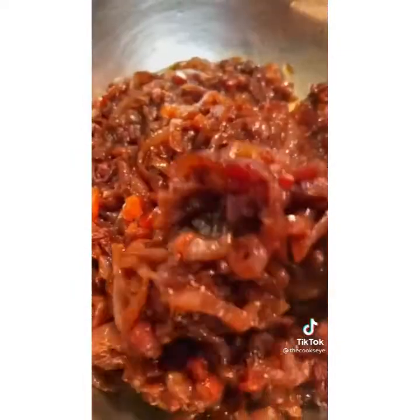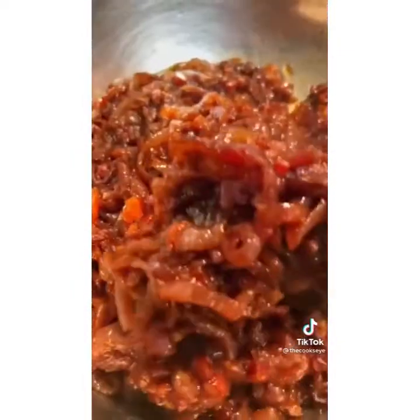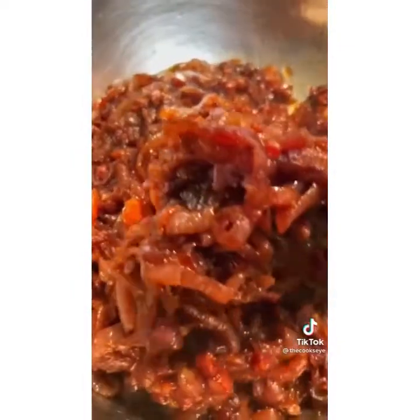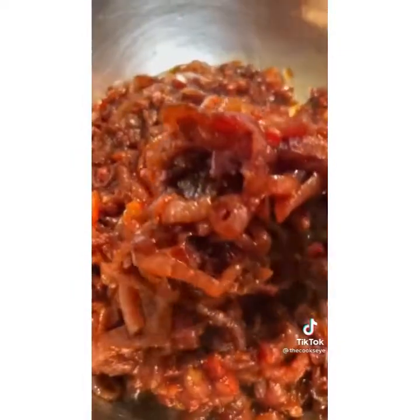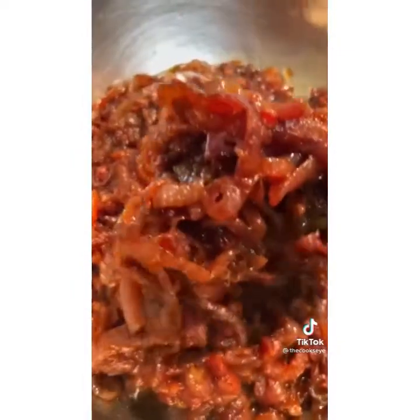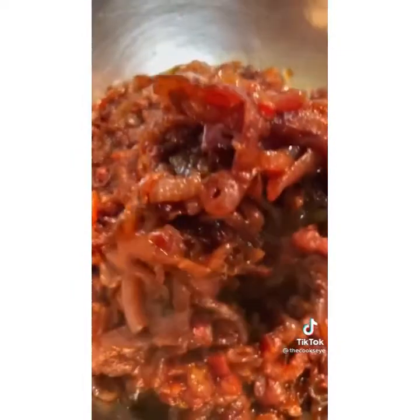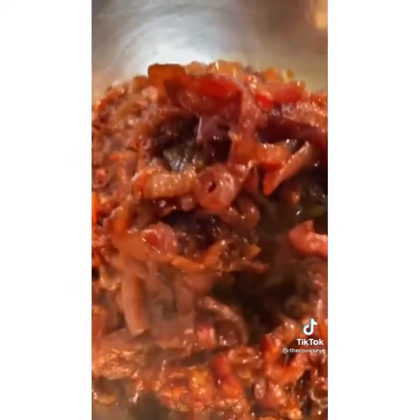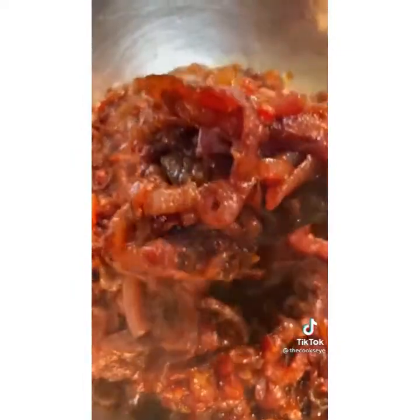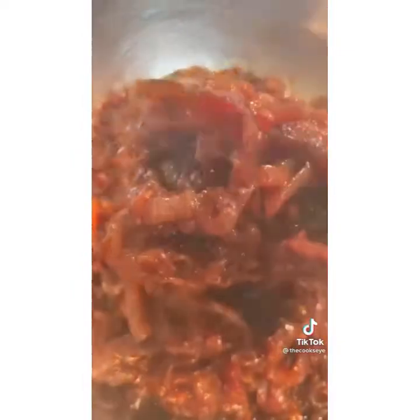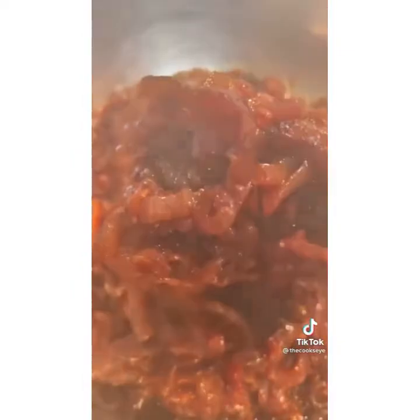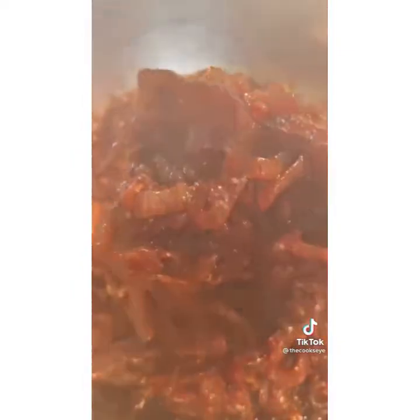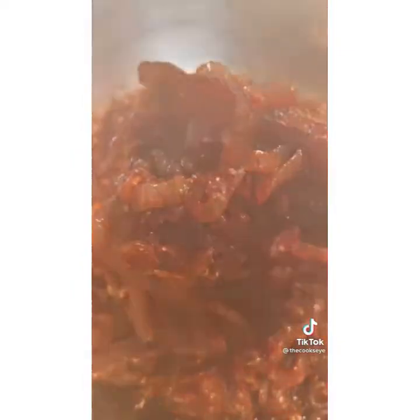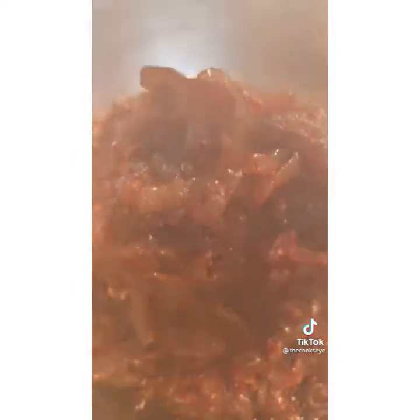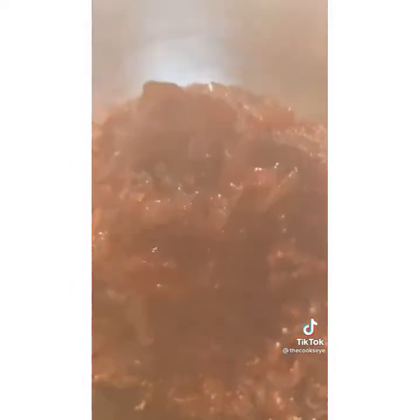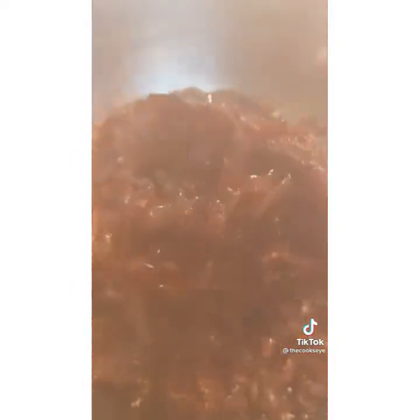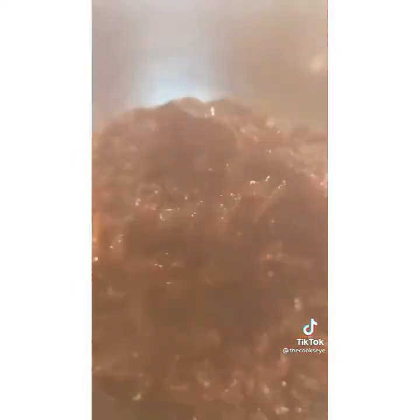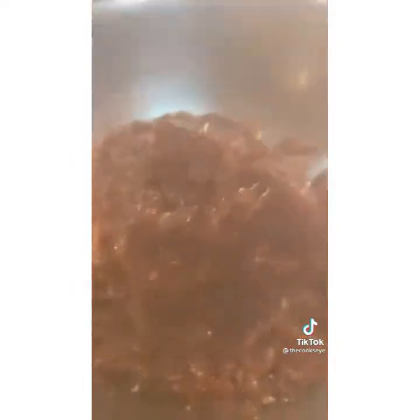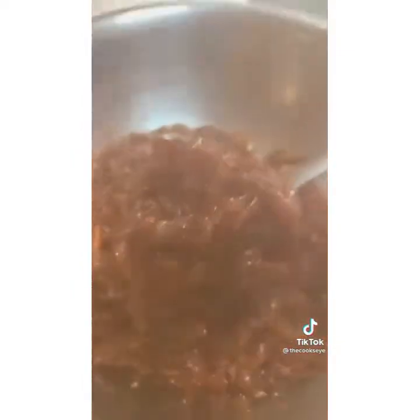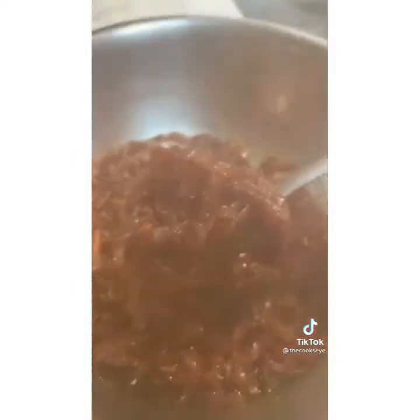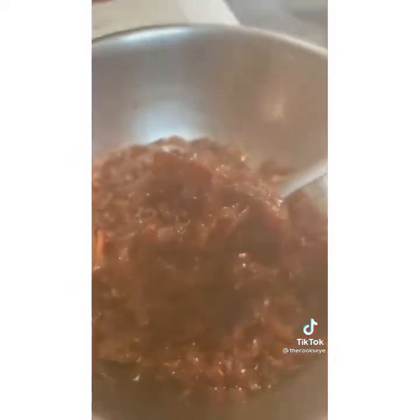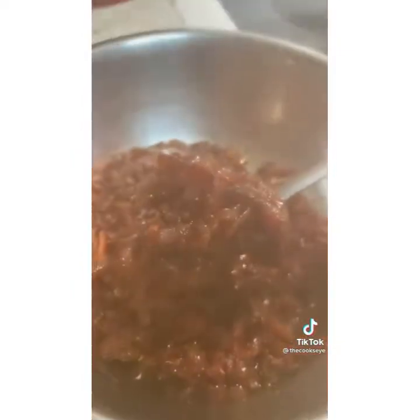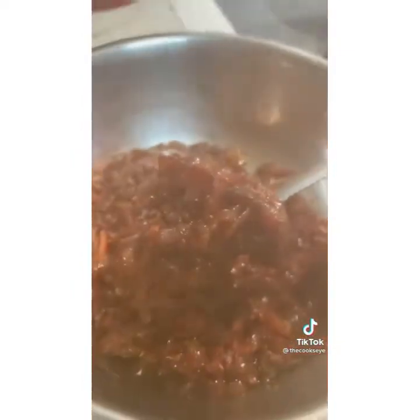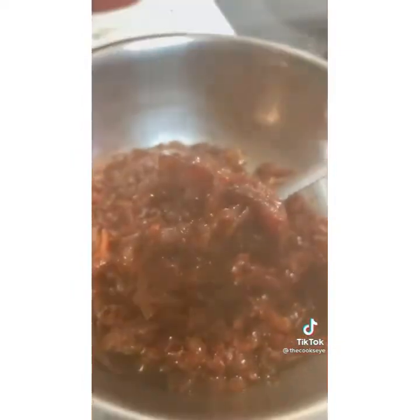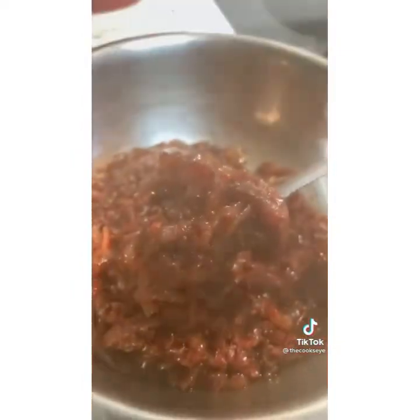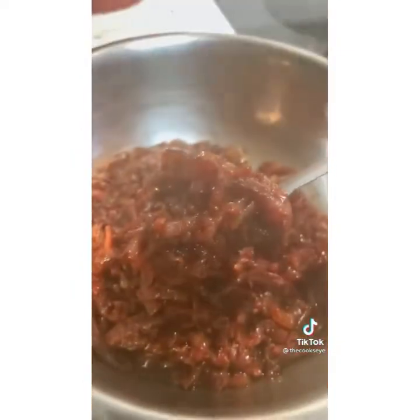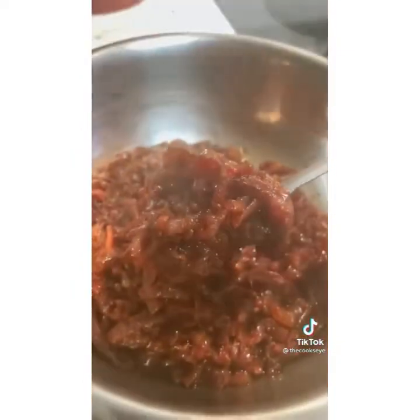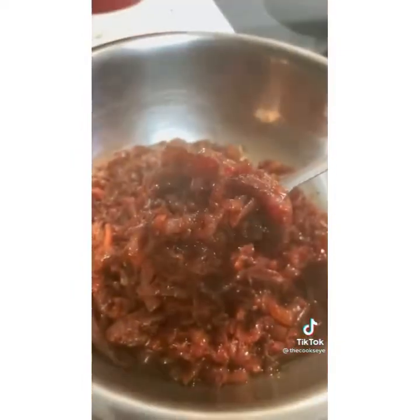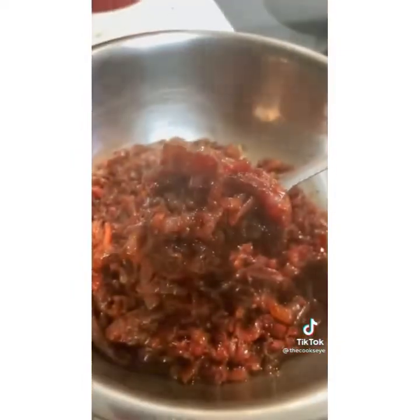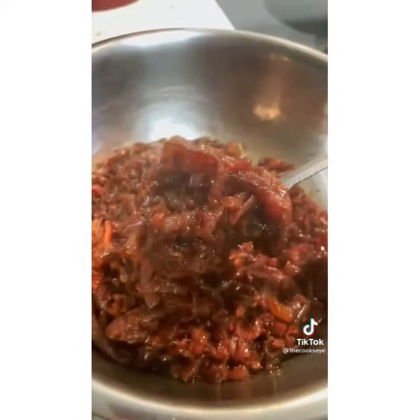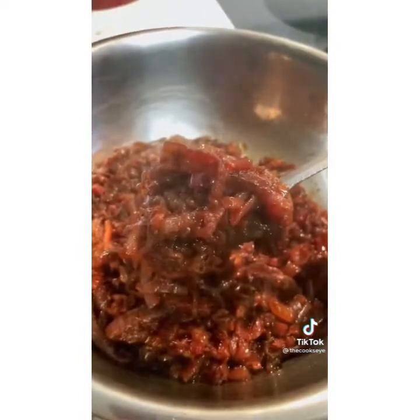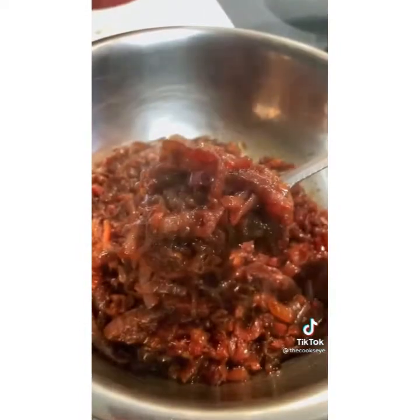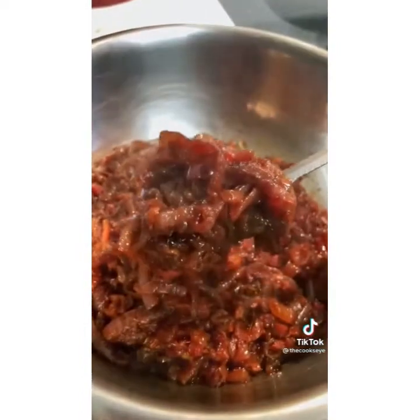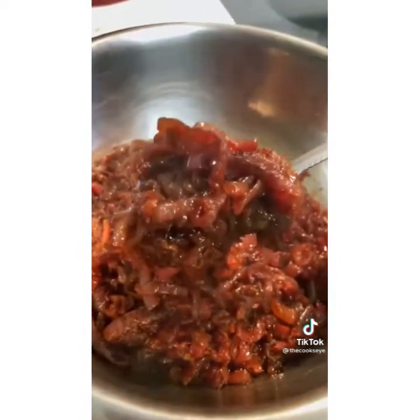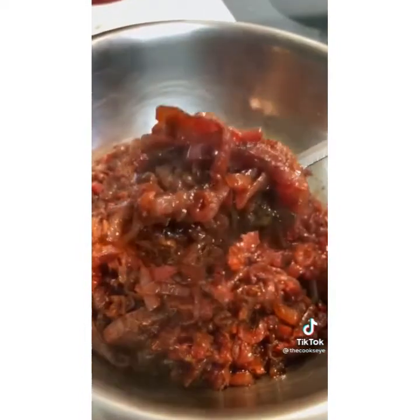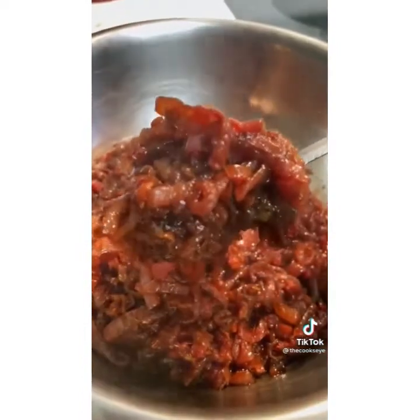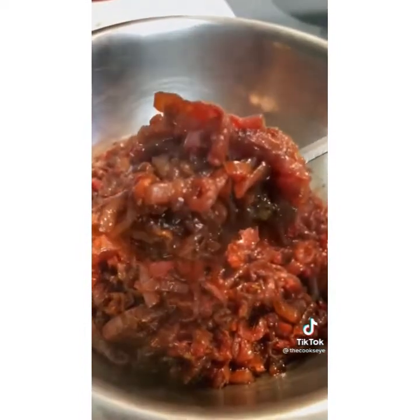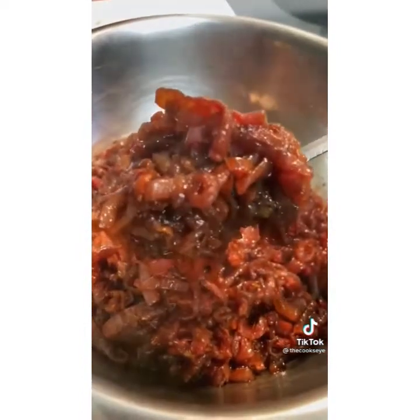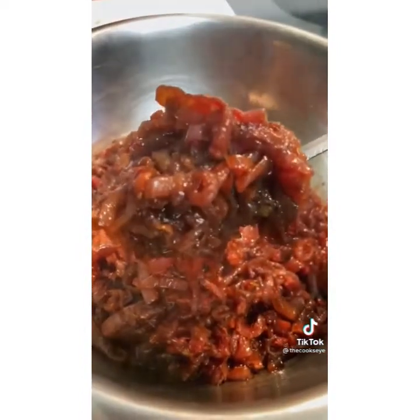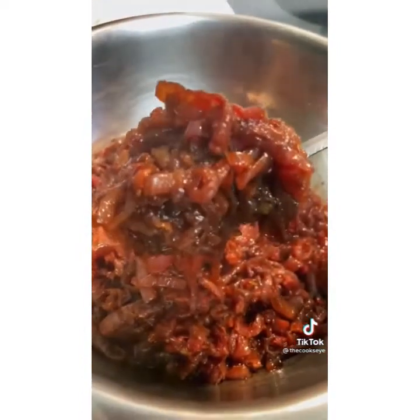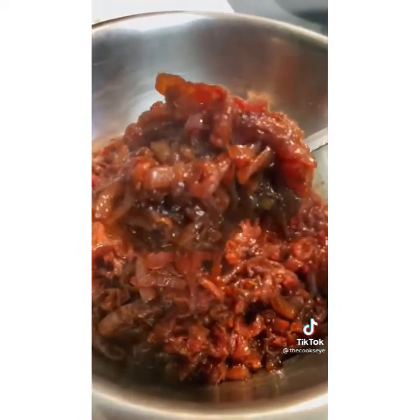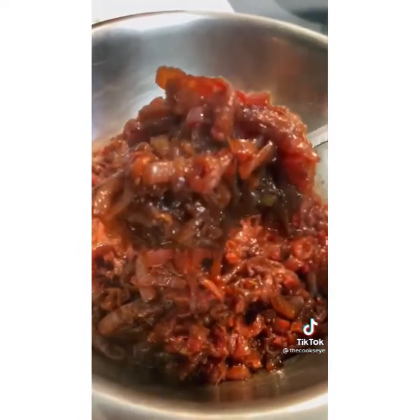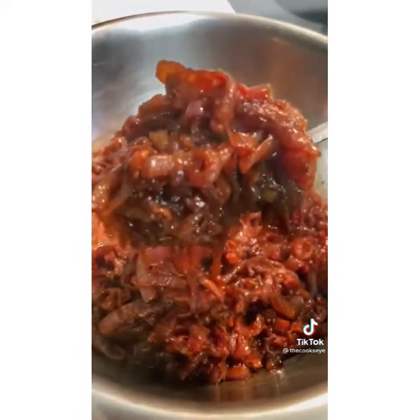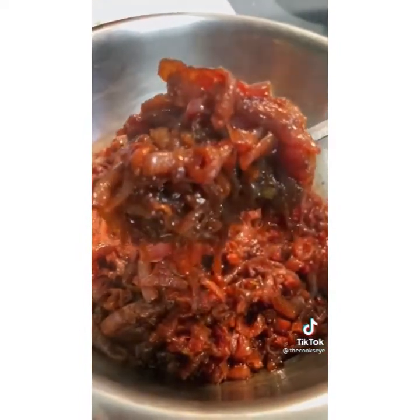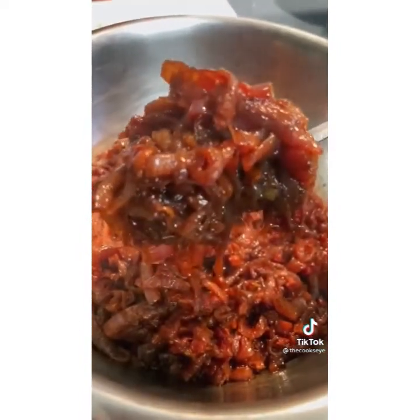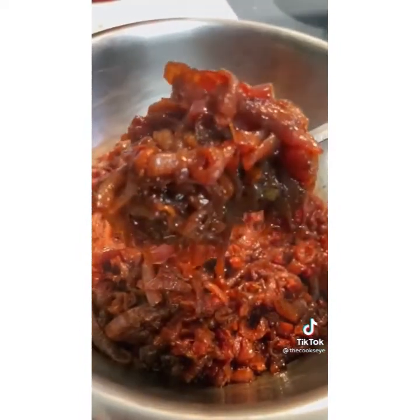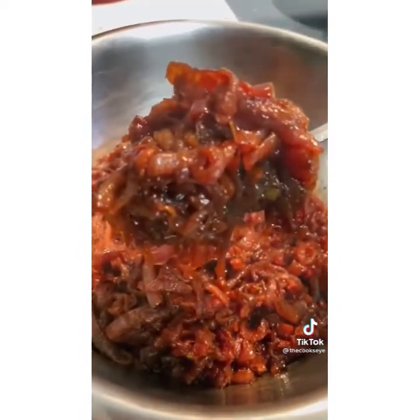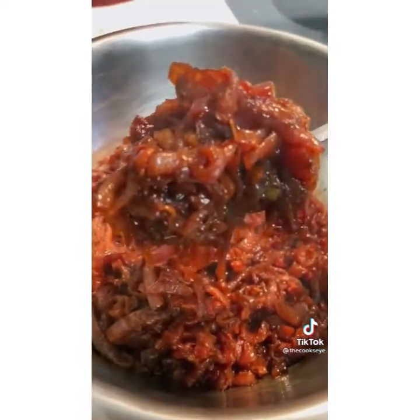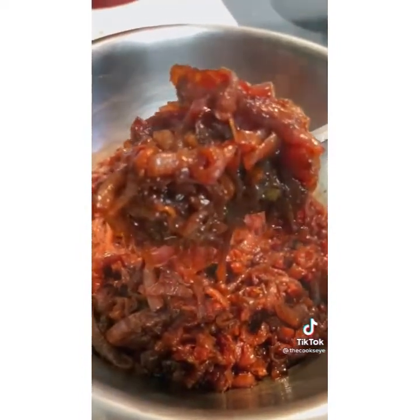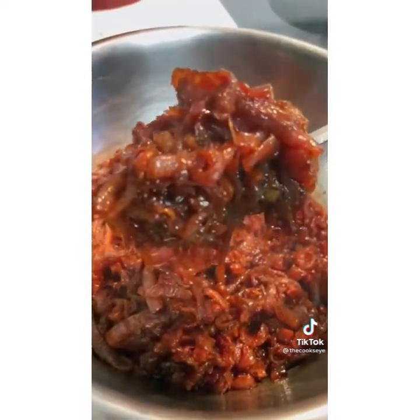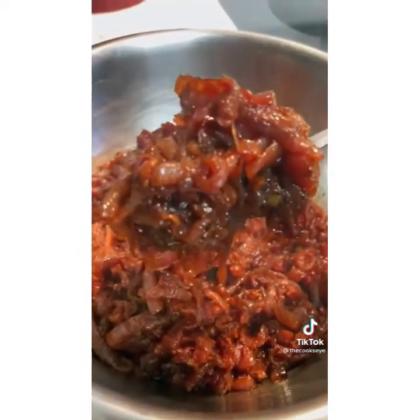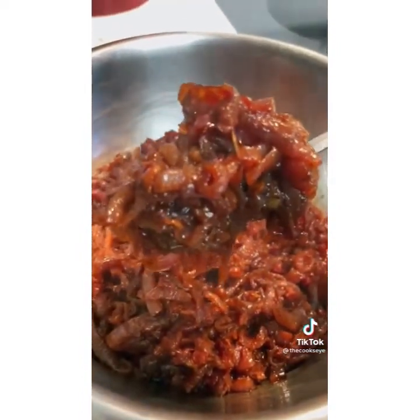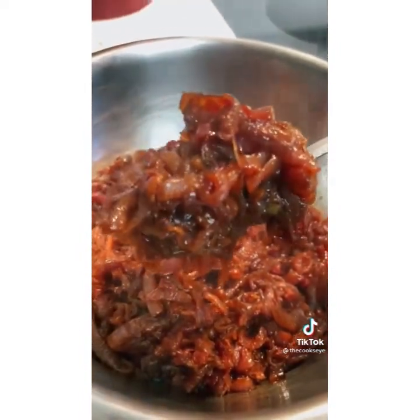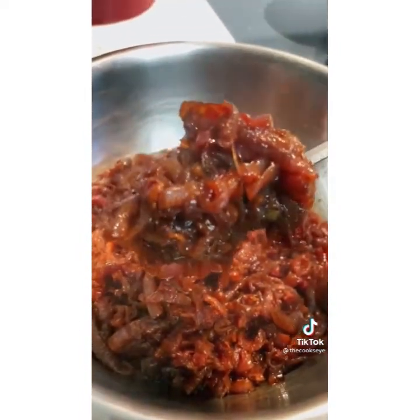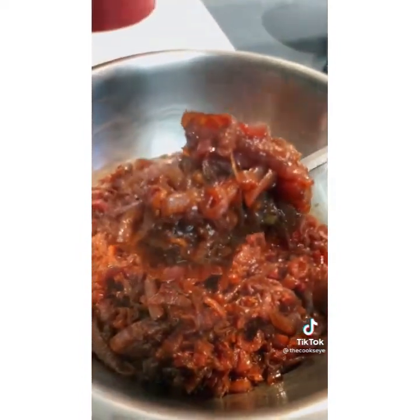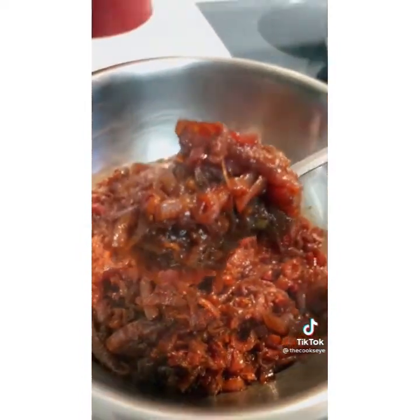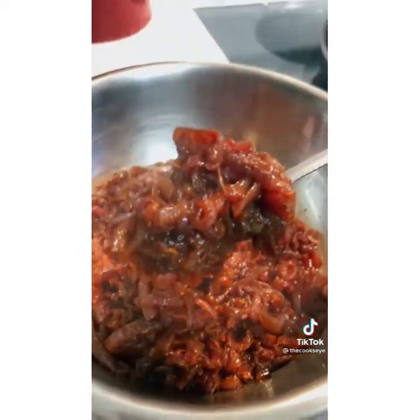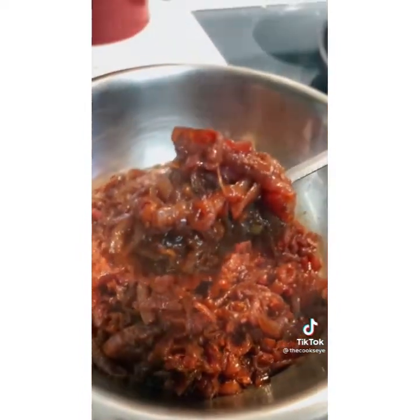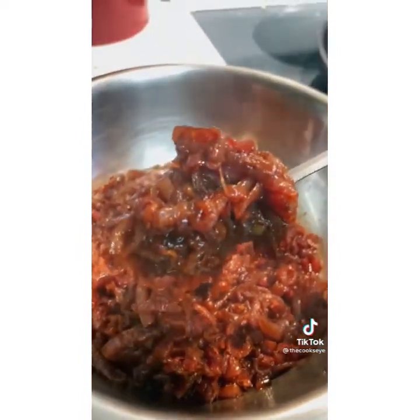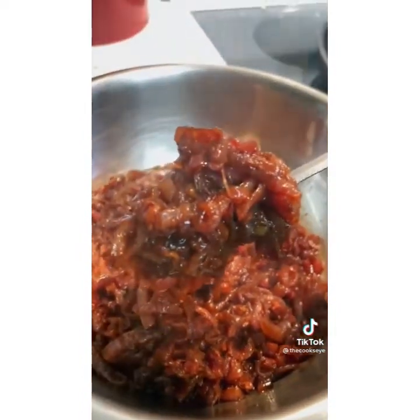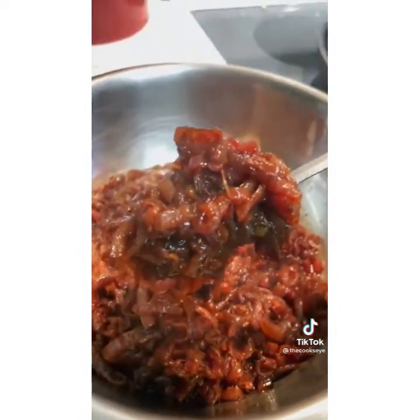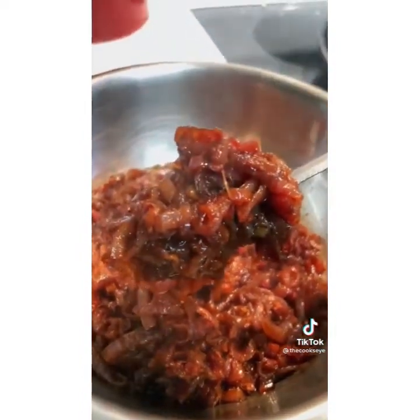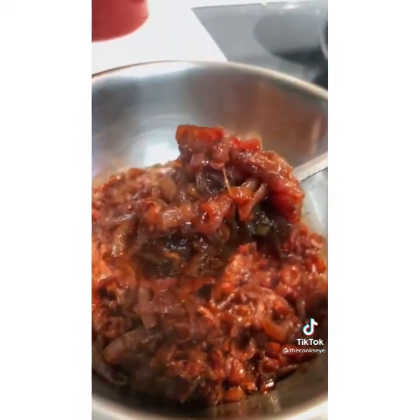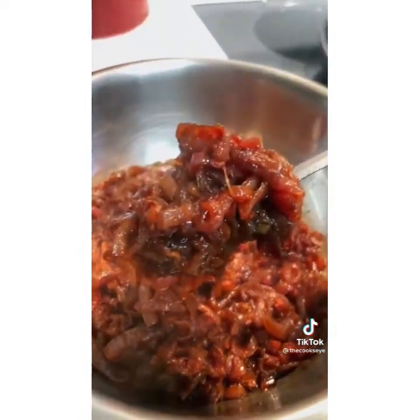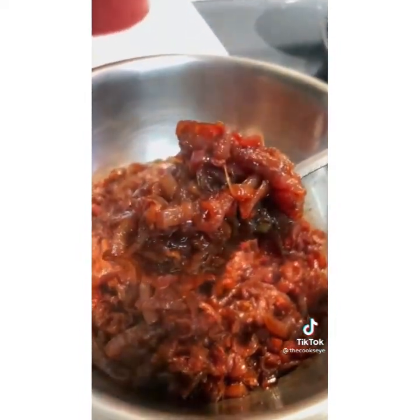And there you have it — bourbon bacon onion jam, the ultimate condiment for your next burger cookout.